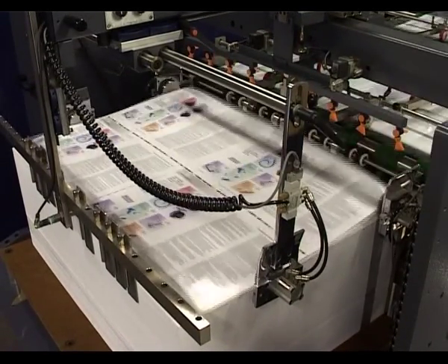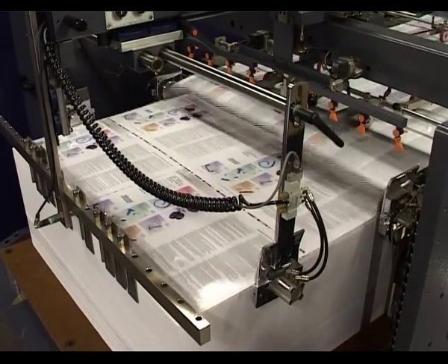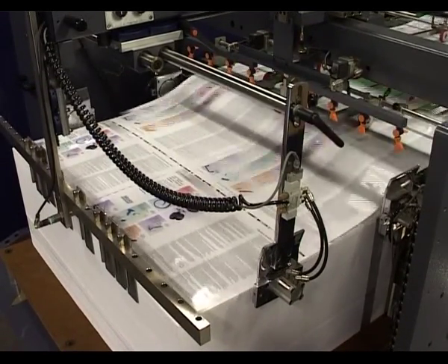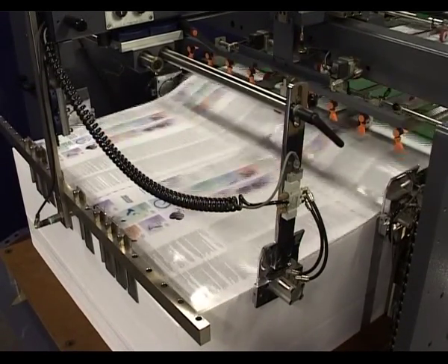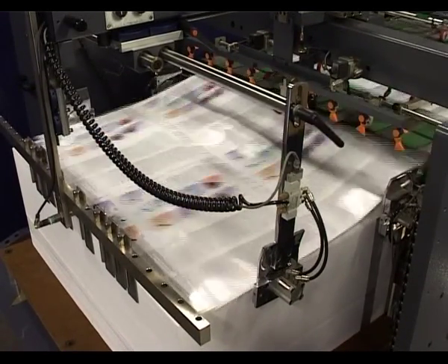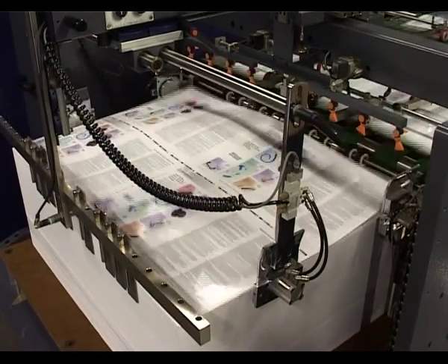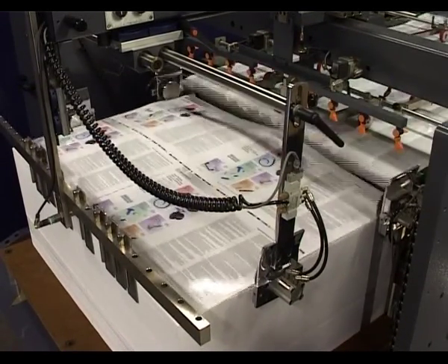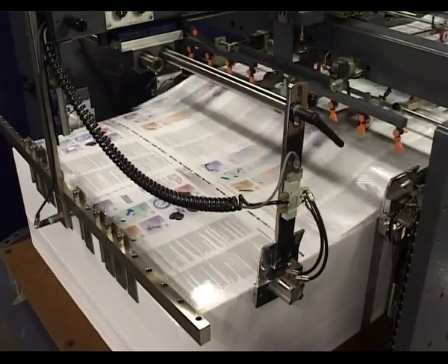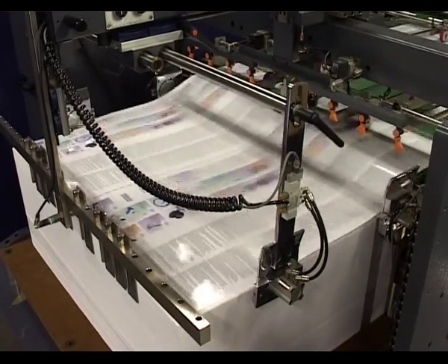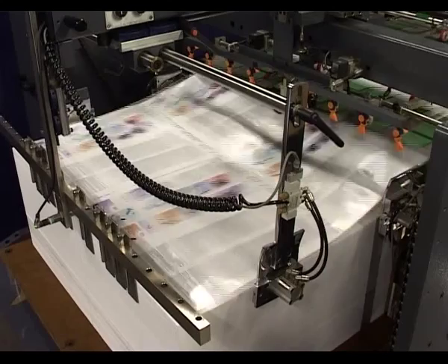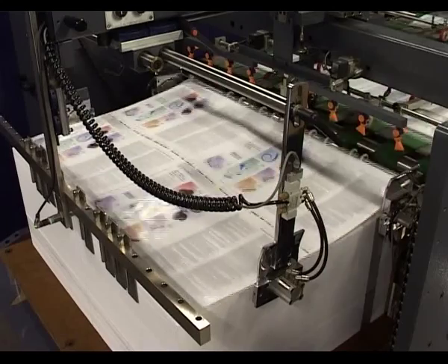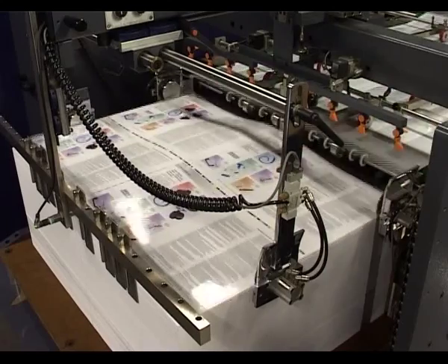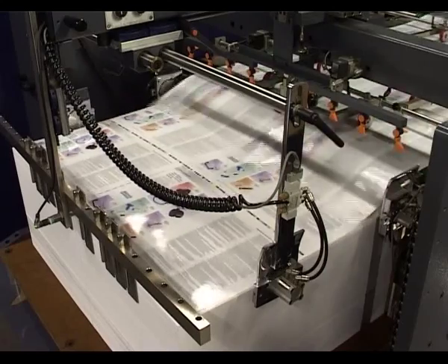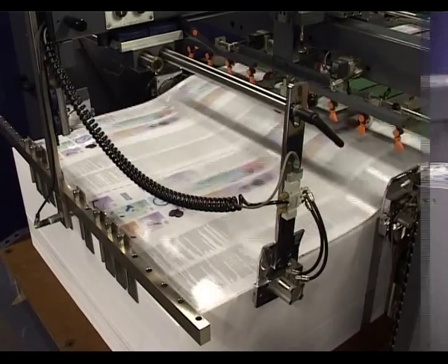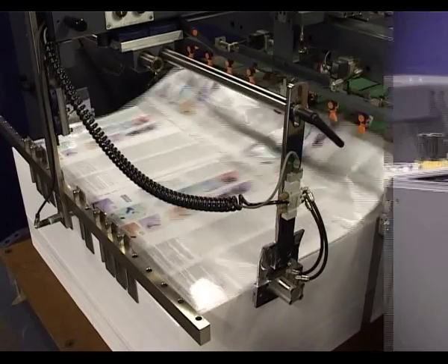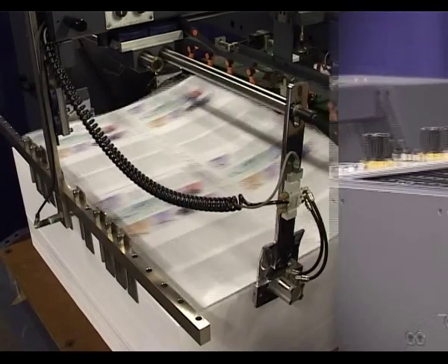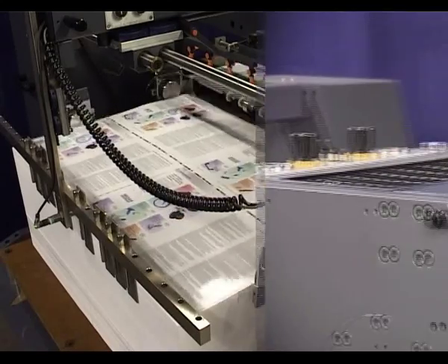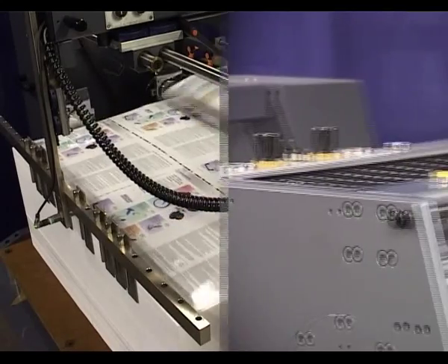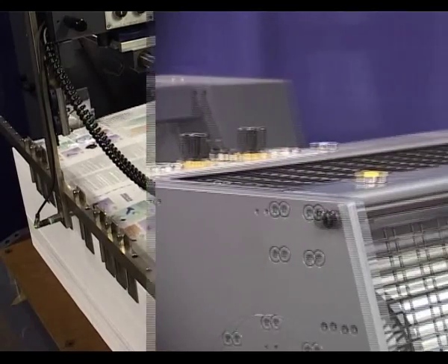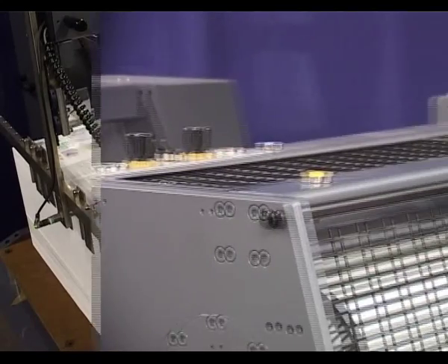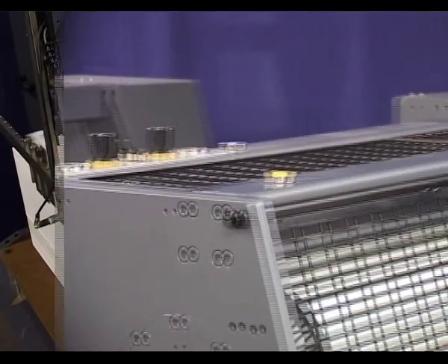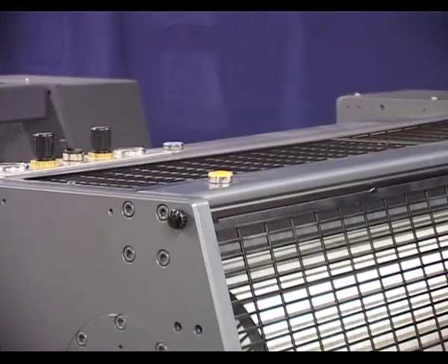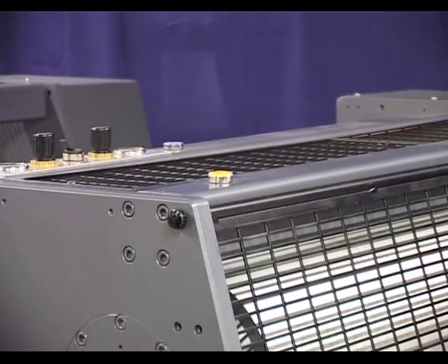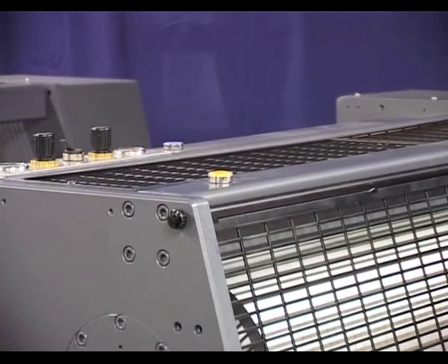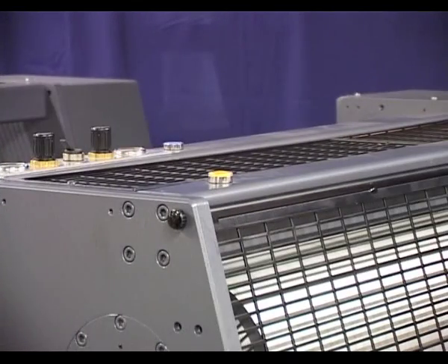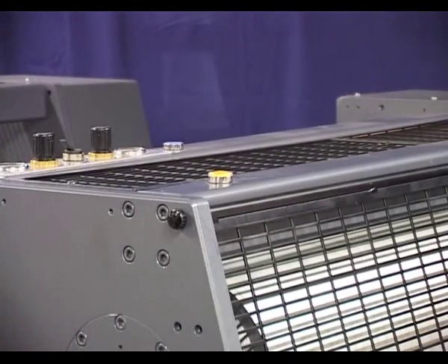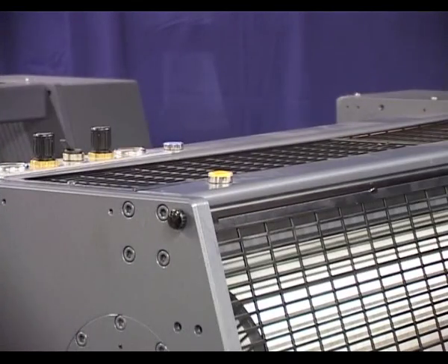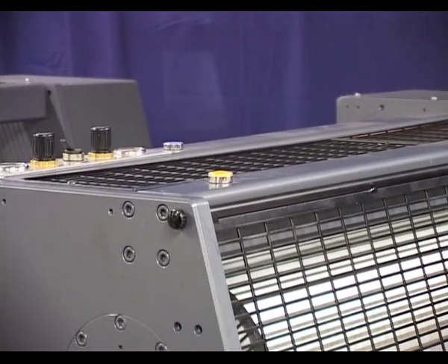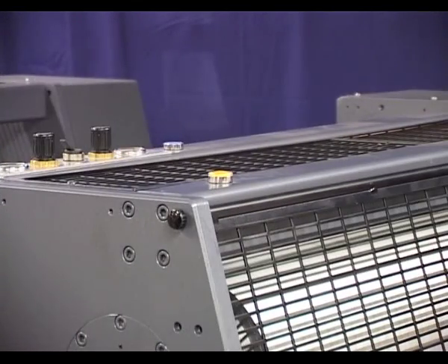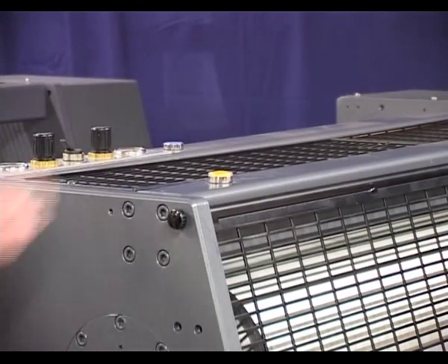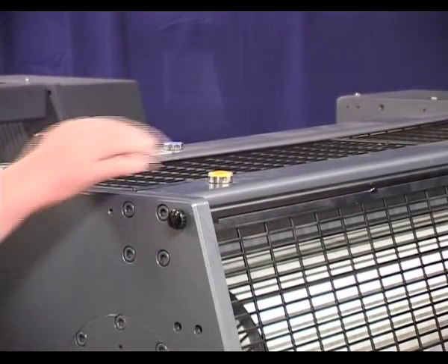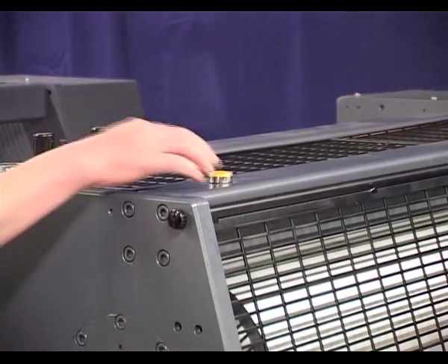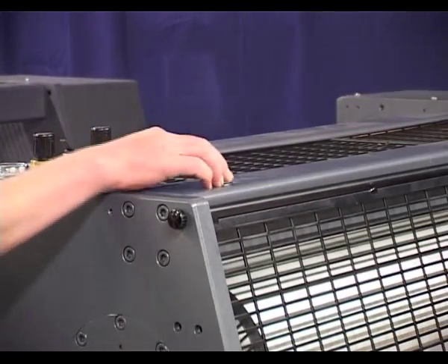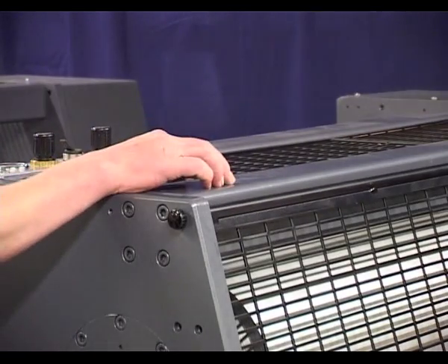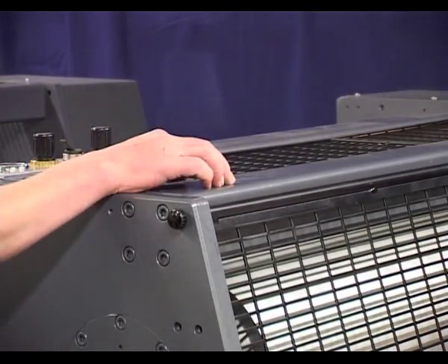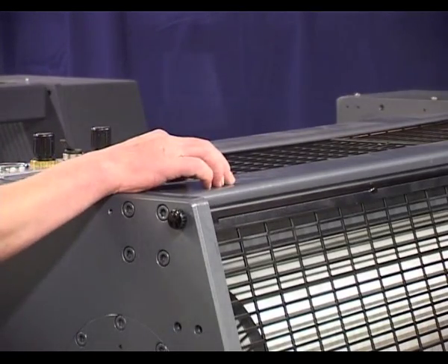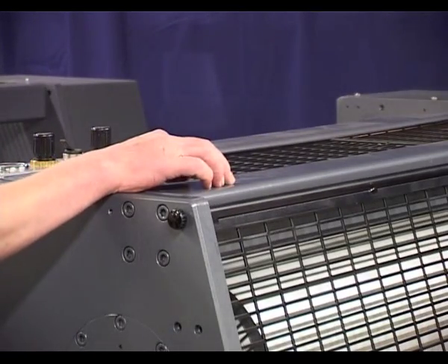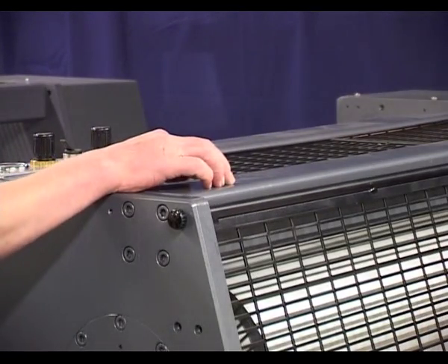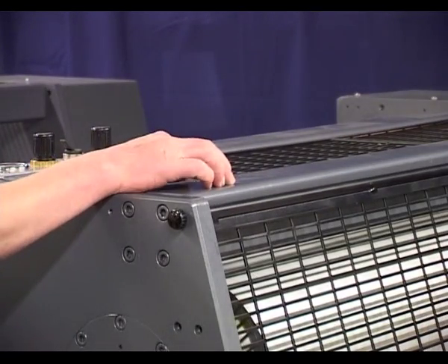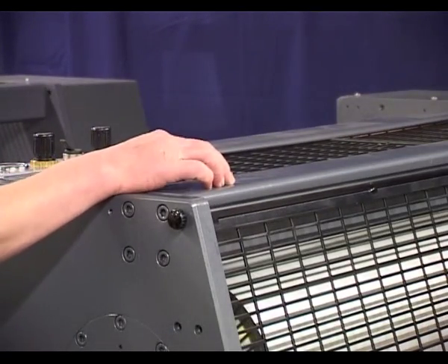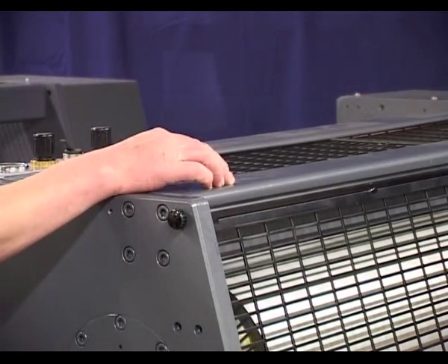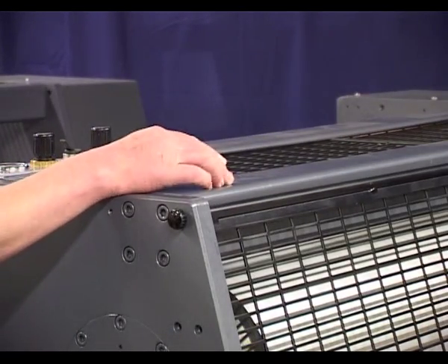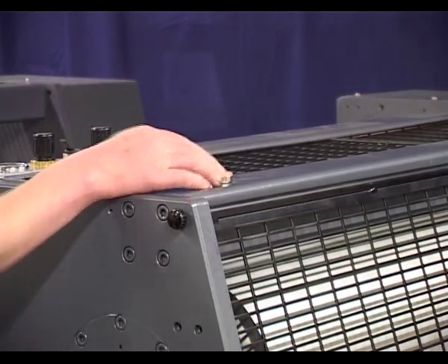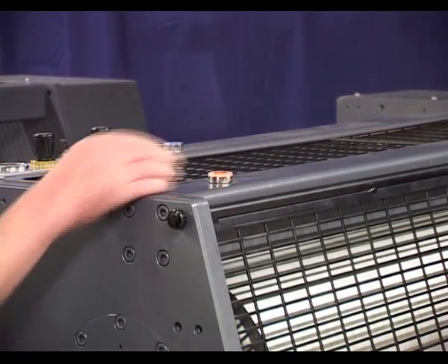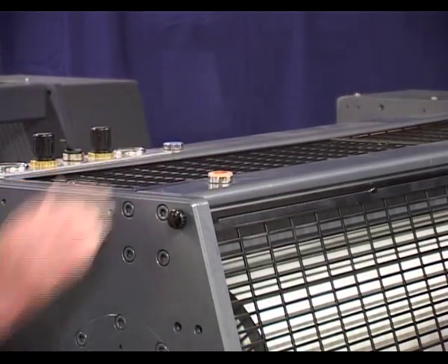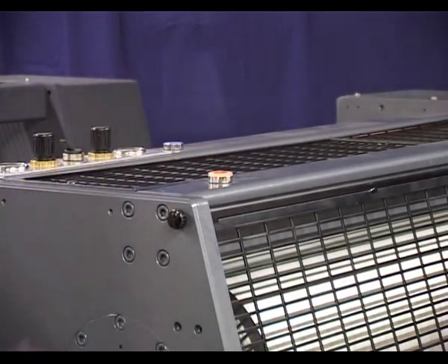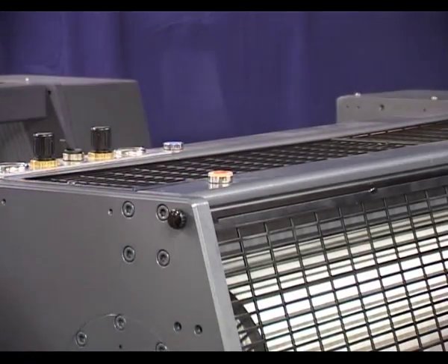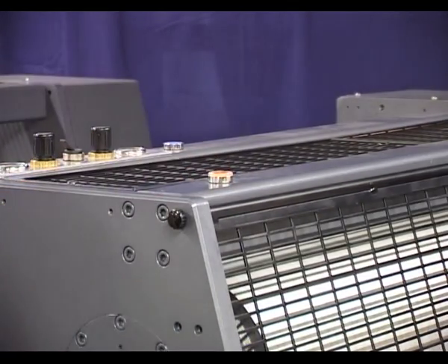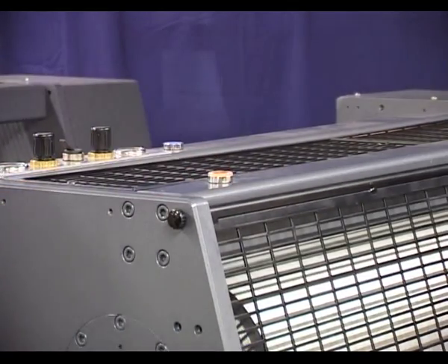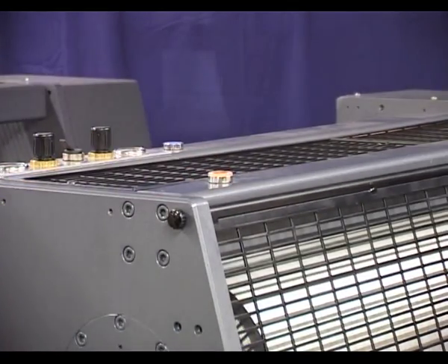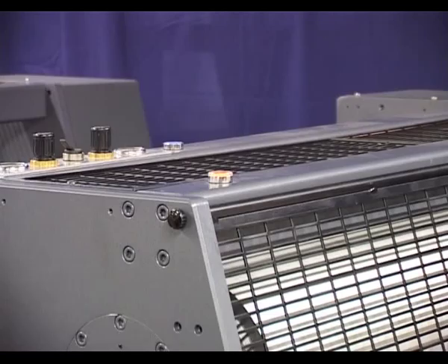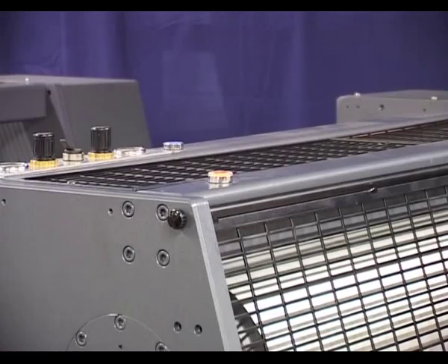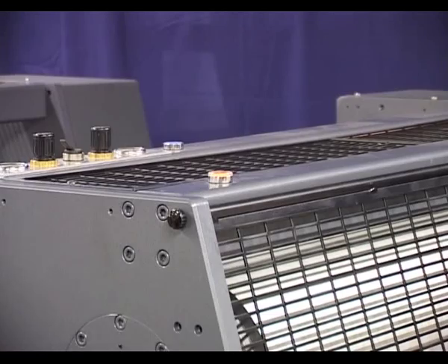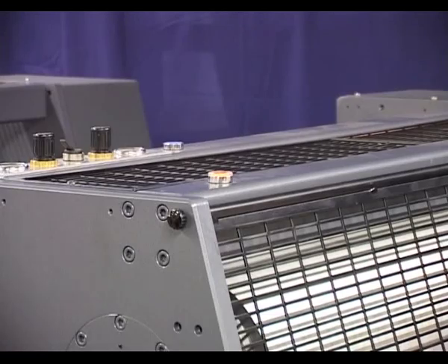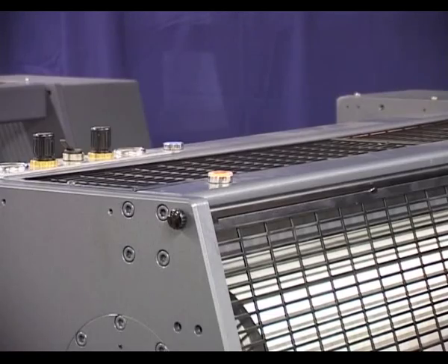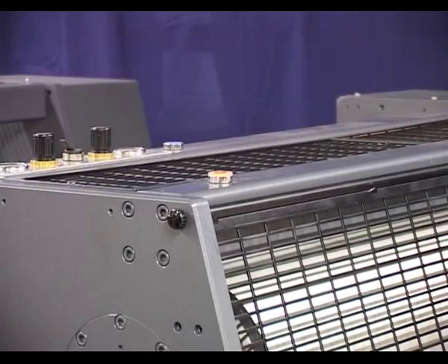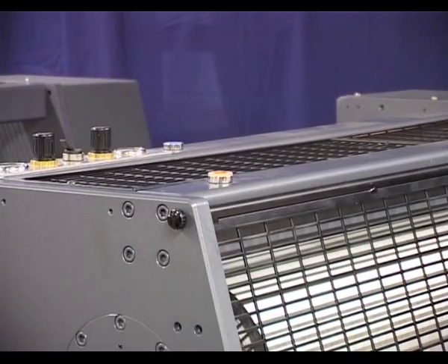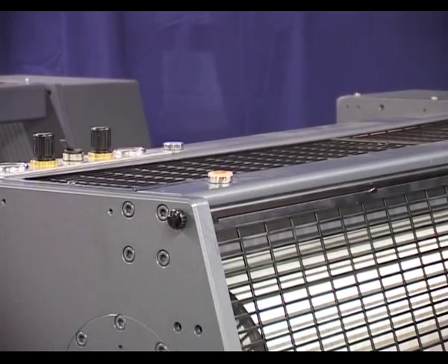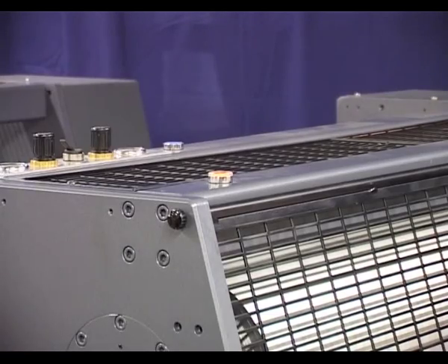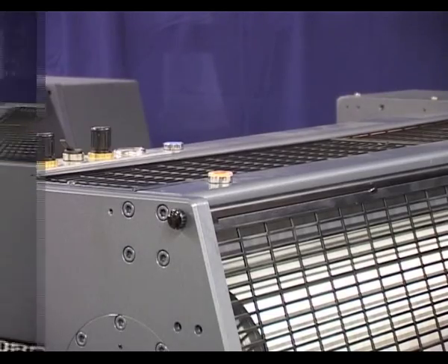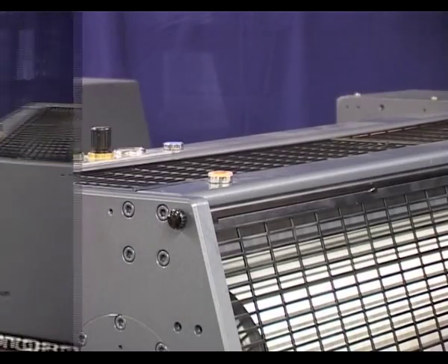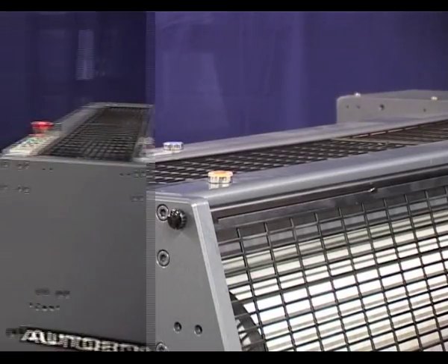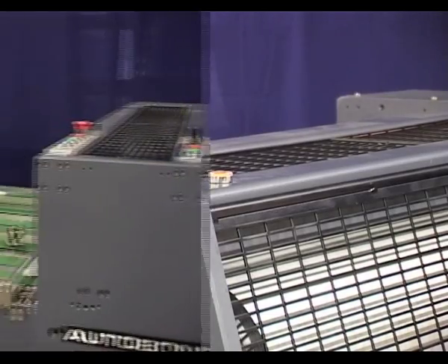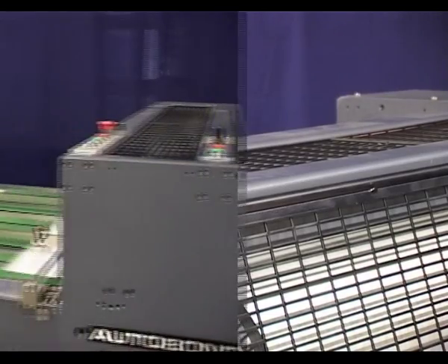Should a customer wish to laminate a job without embossing, then the roller is easily disengaged and the web passes through.